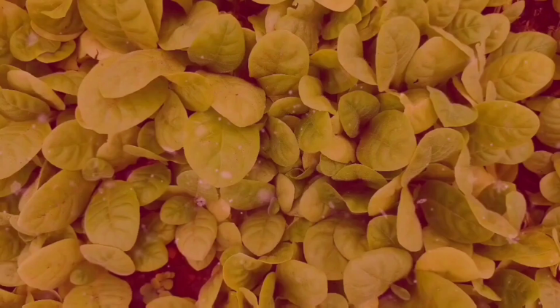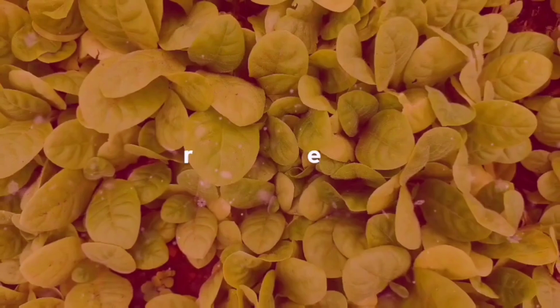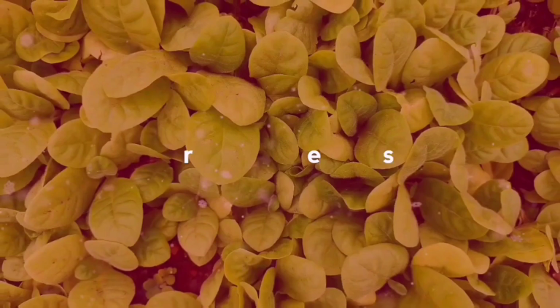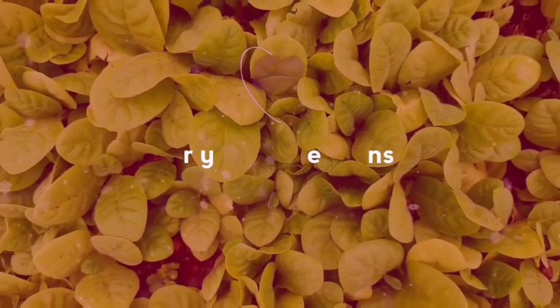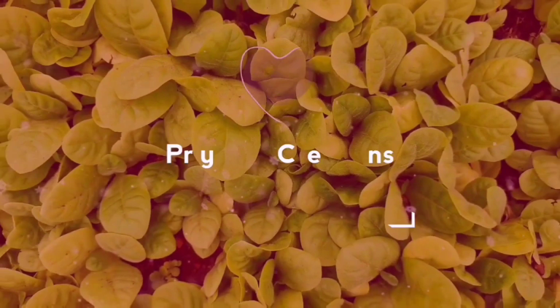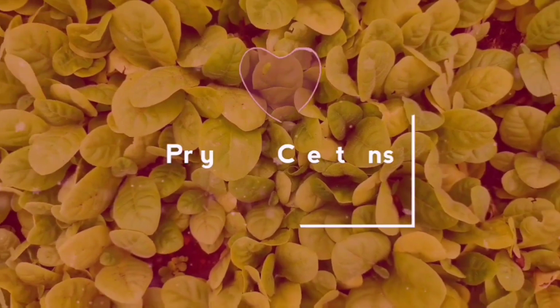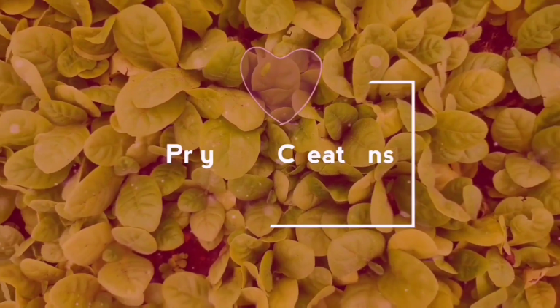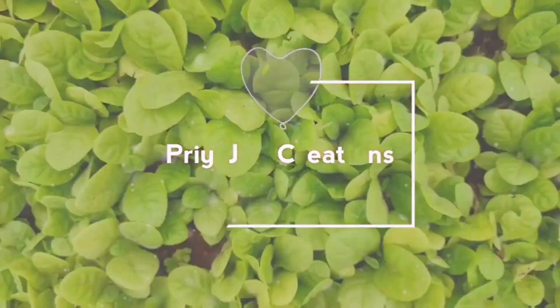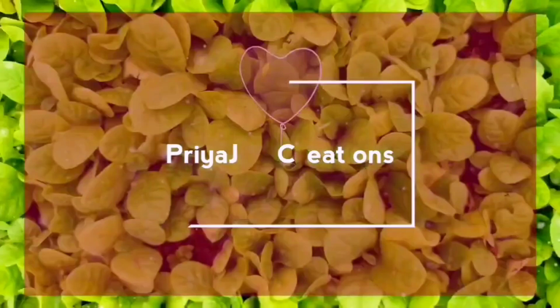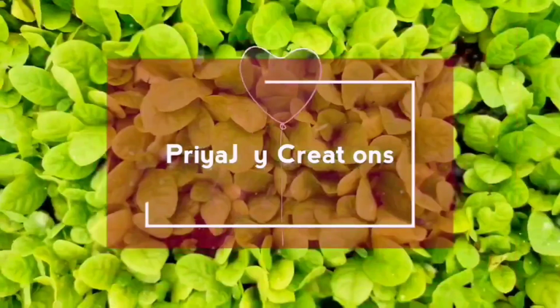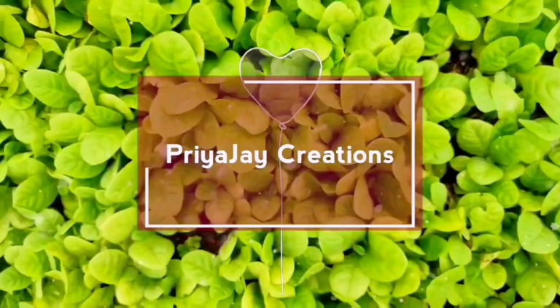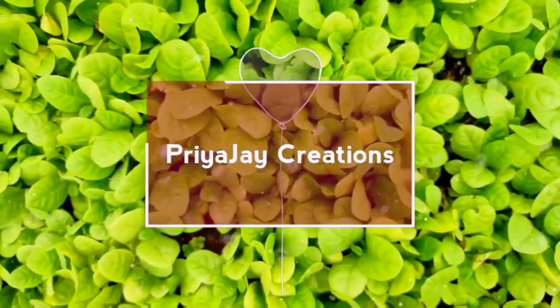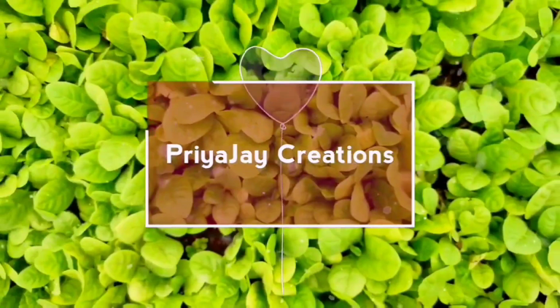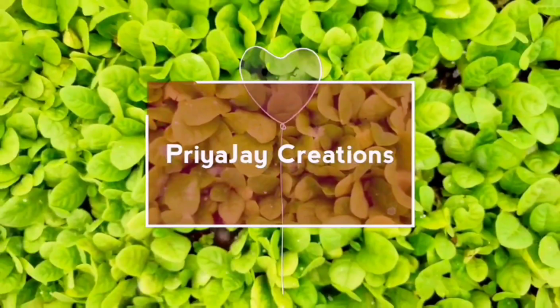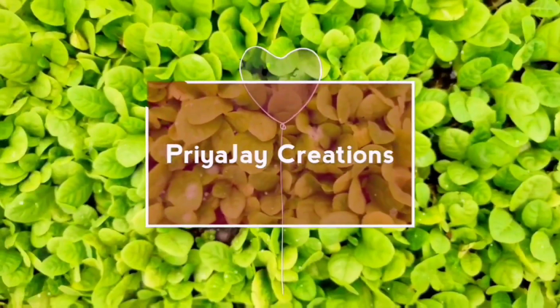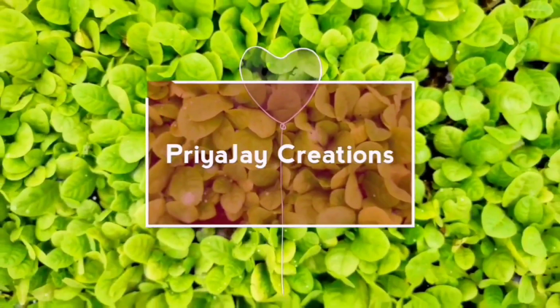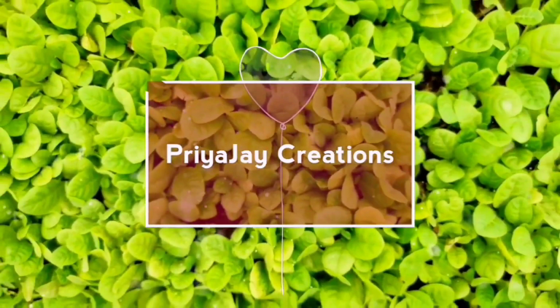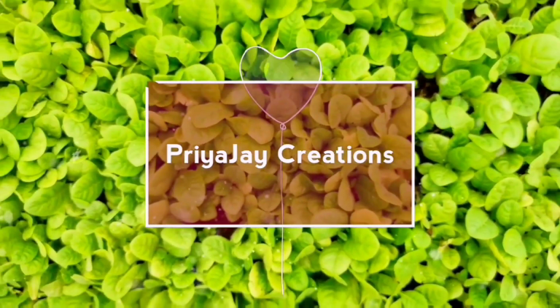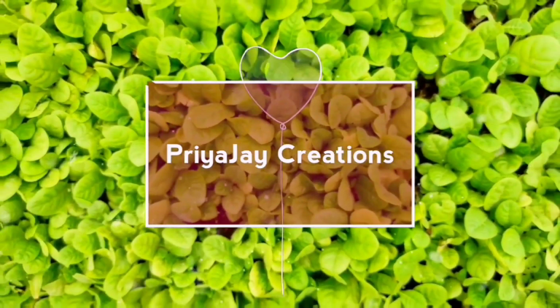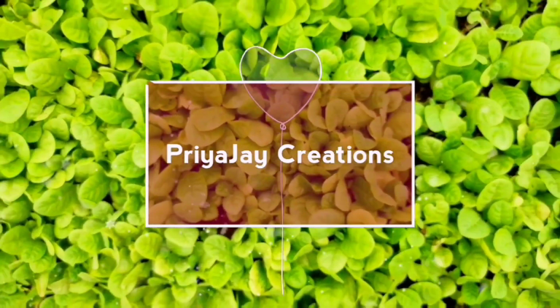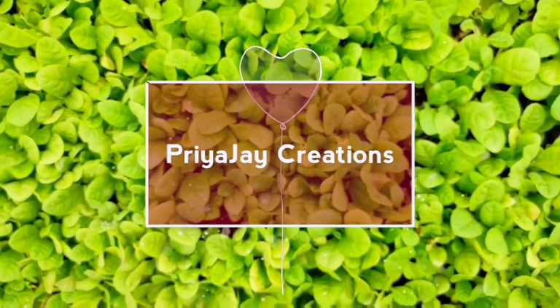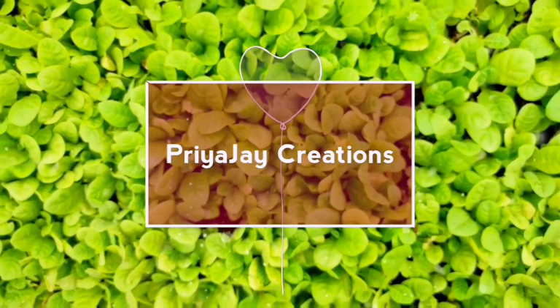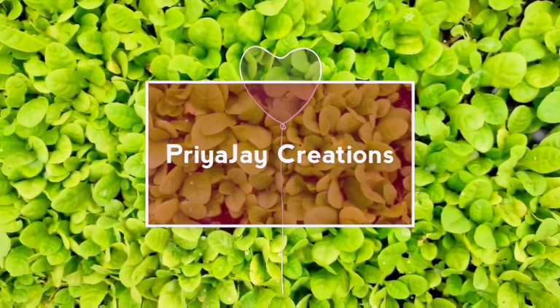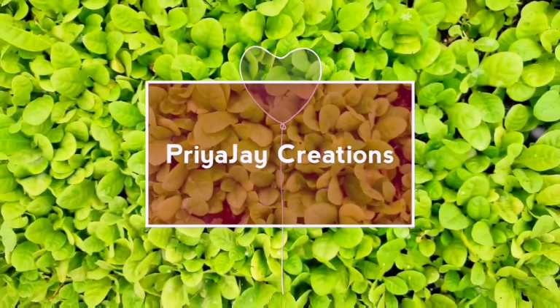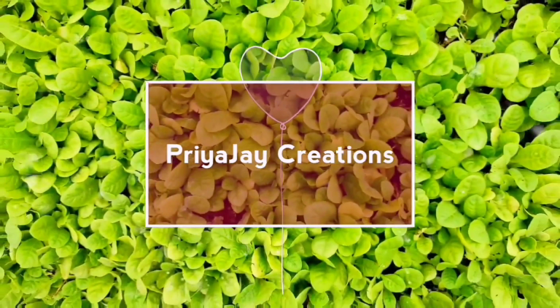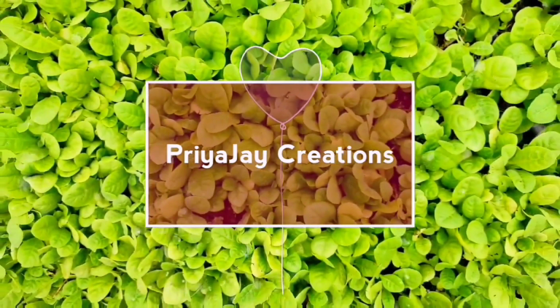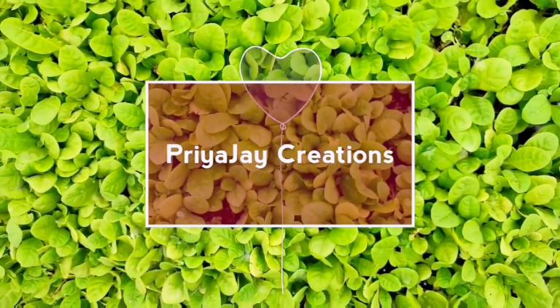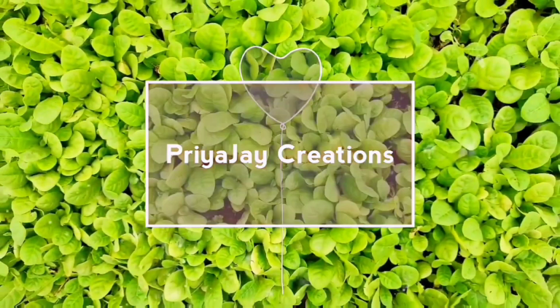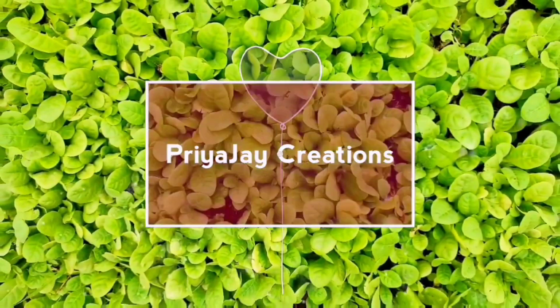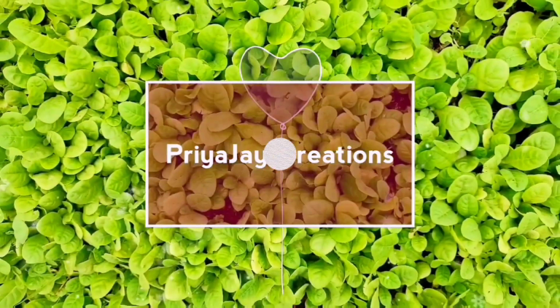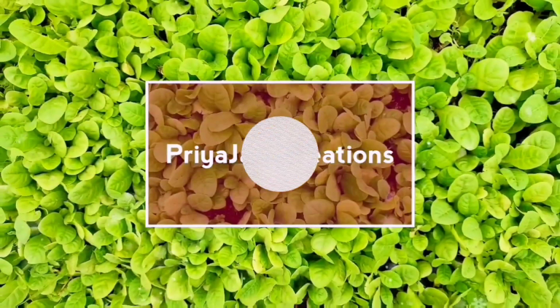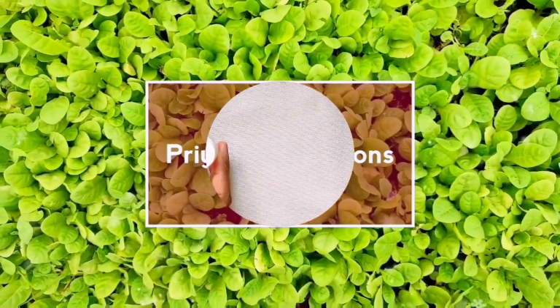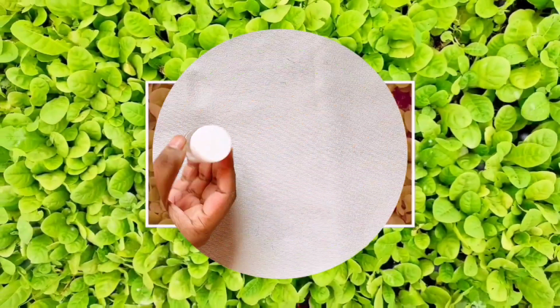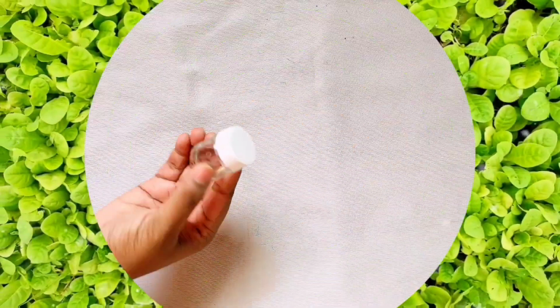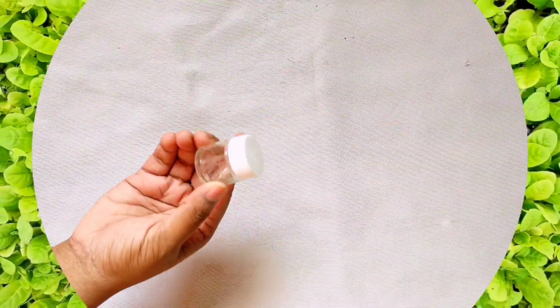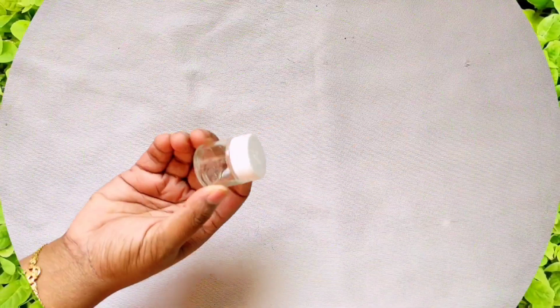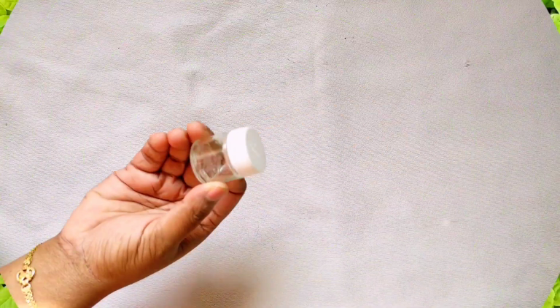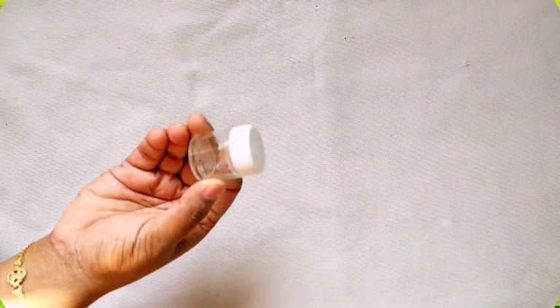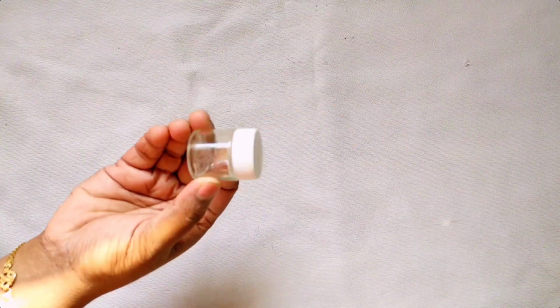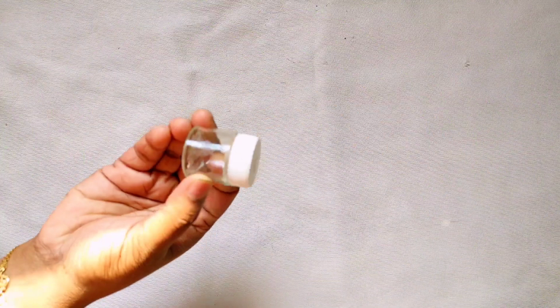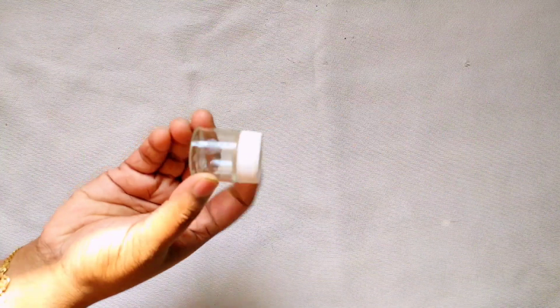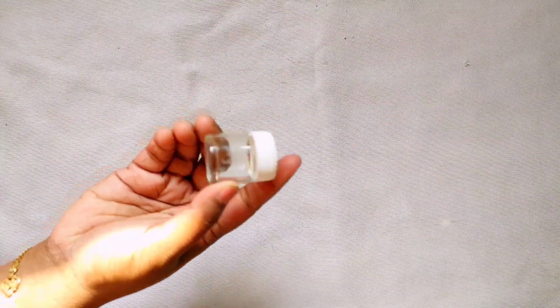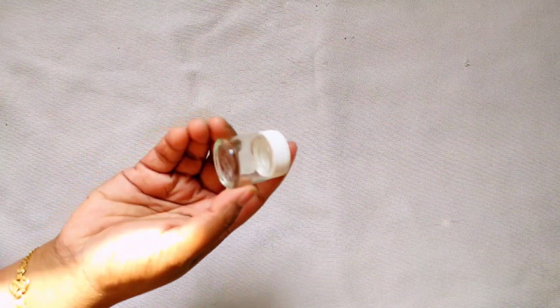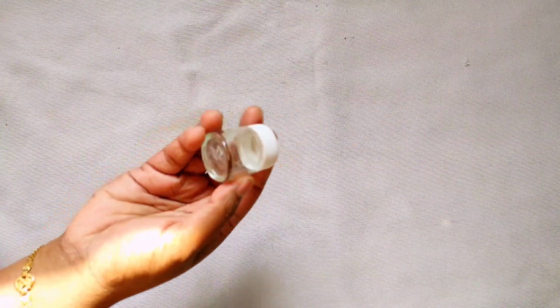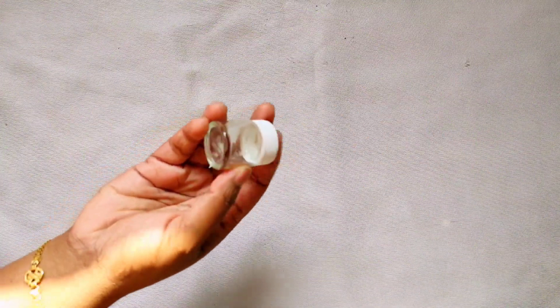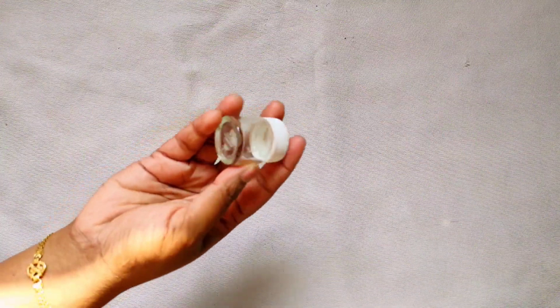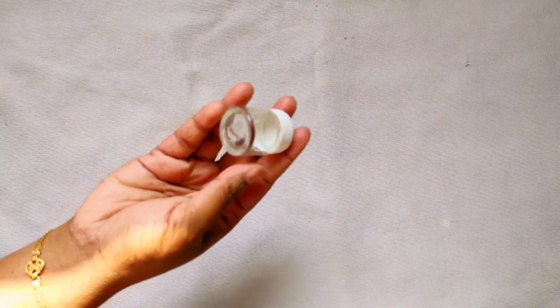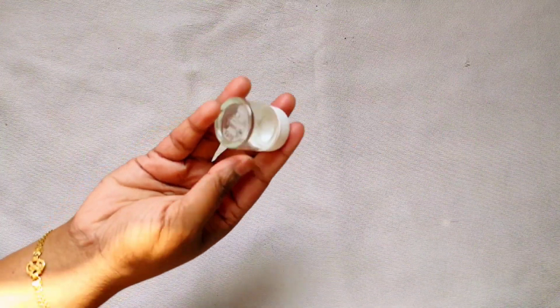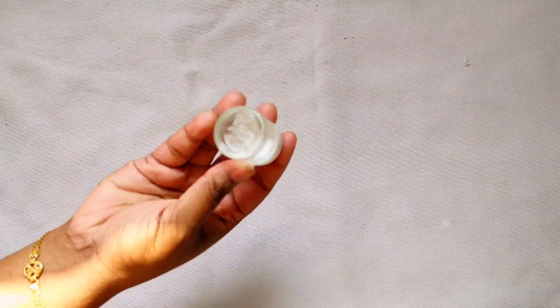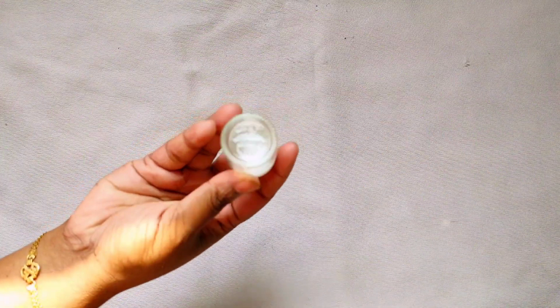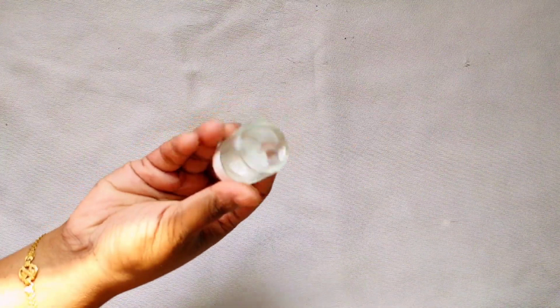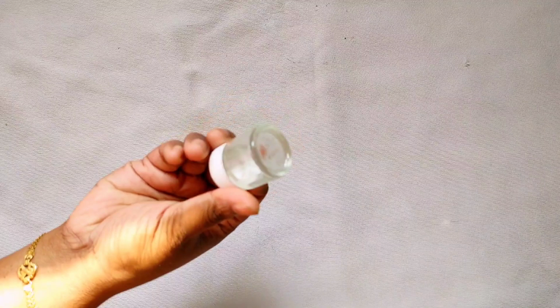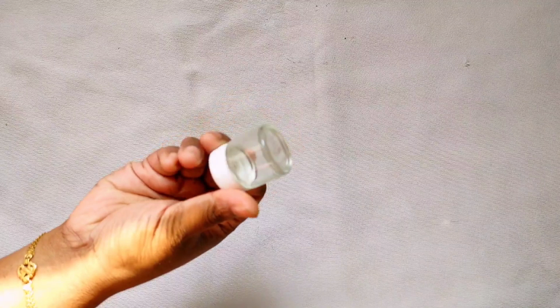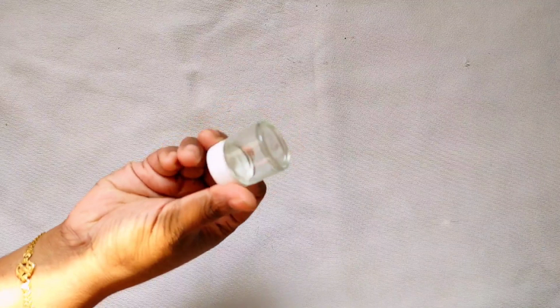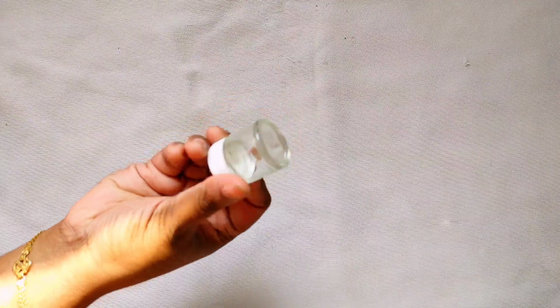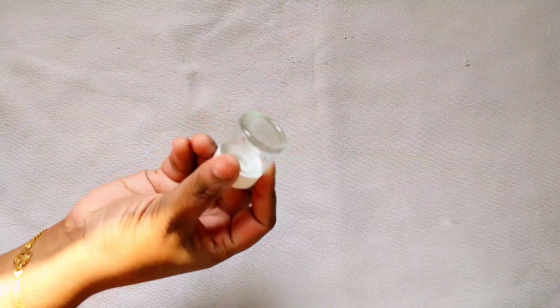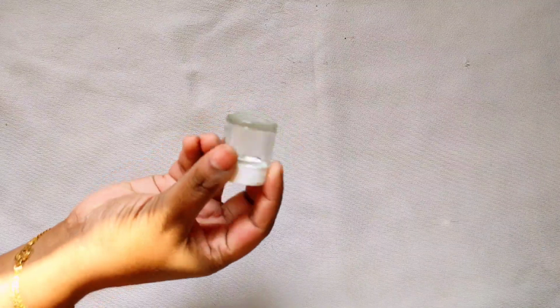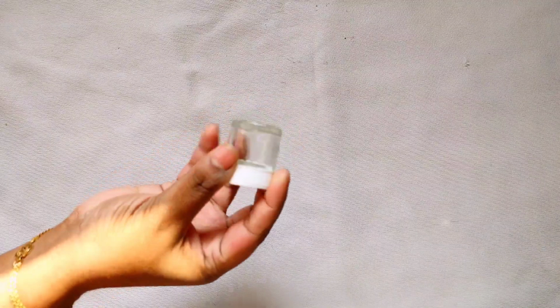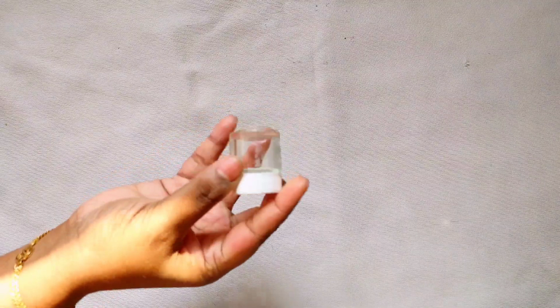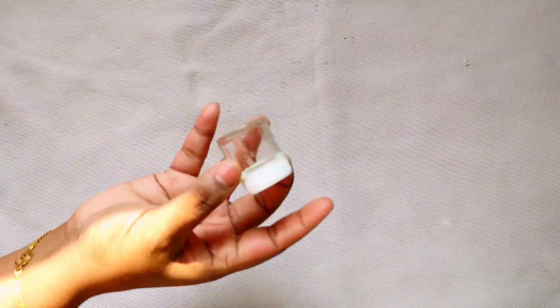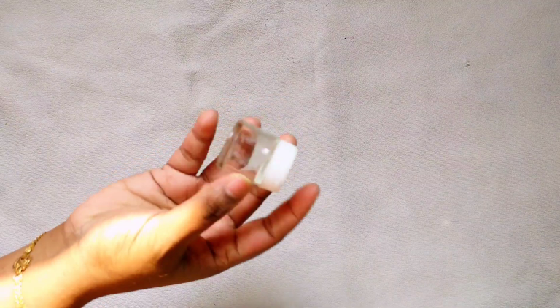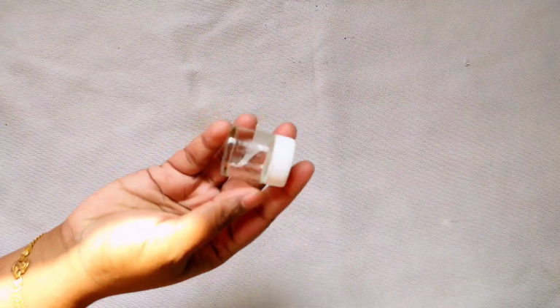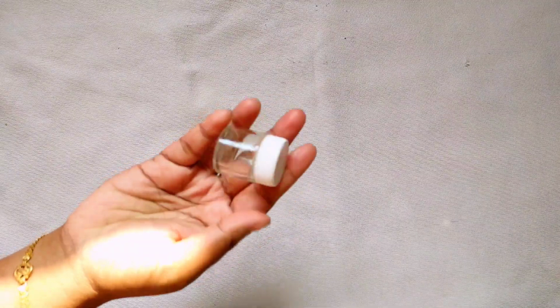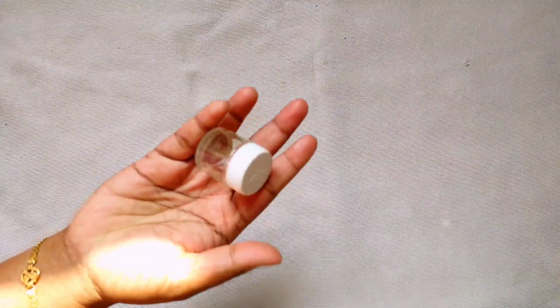Hi friends, I am going to make a paint bottle with Suprana Craft. If you want to make a video, subscribe and press the bell button.